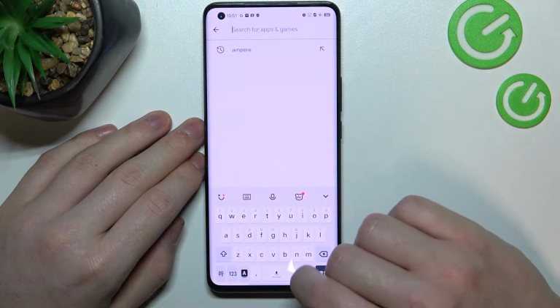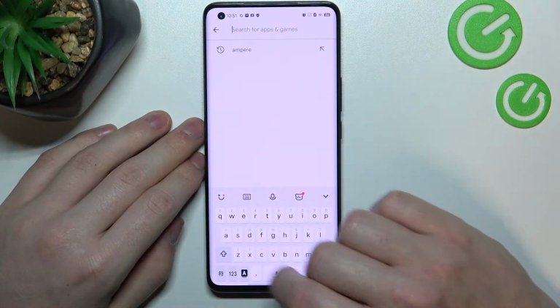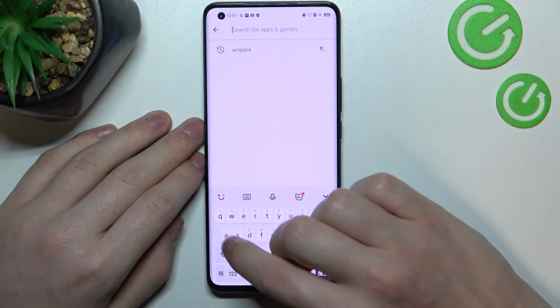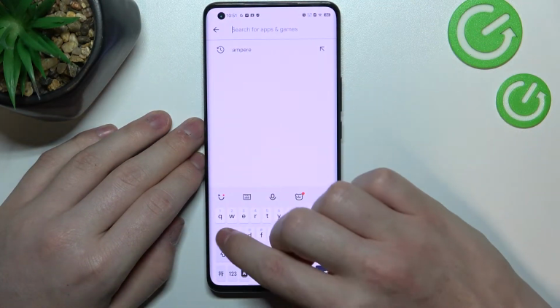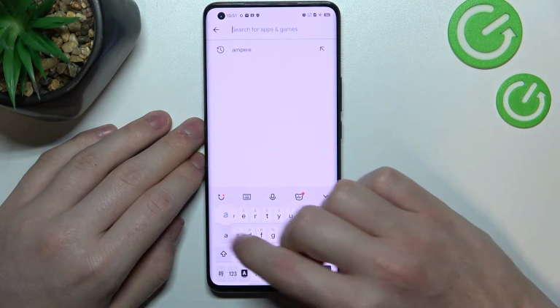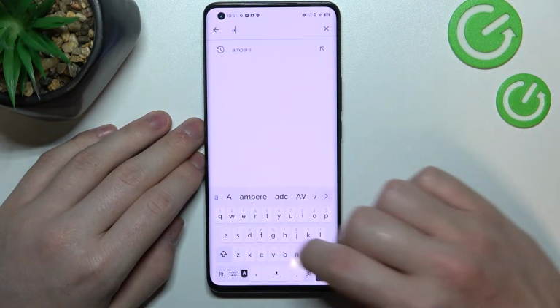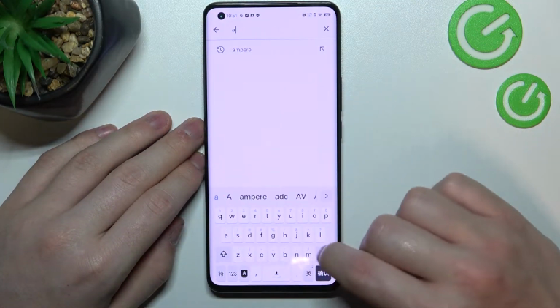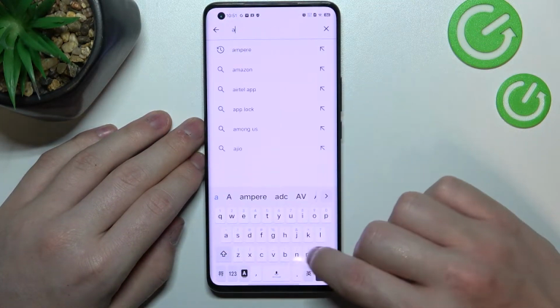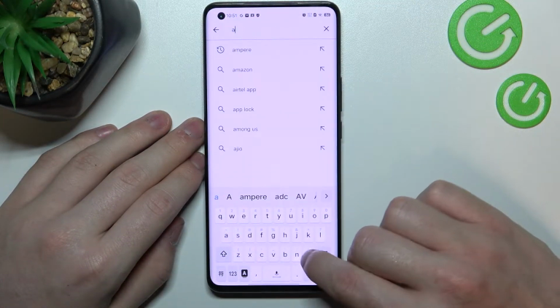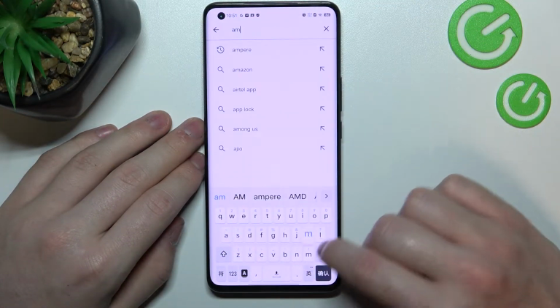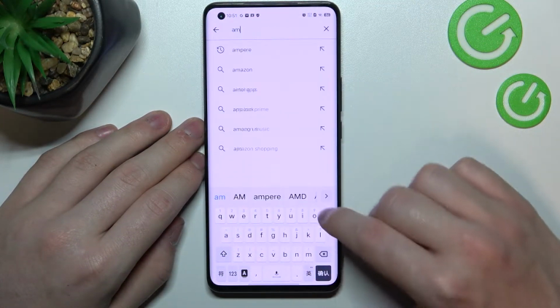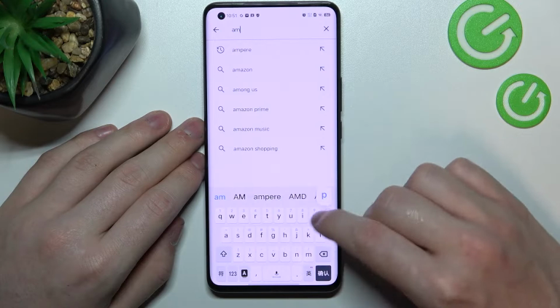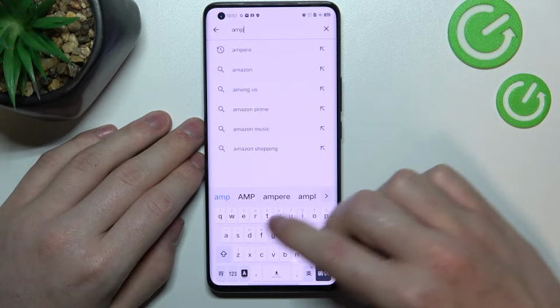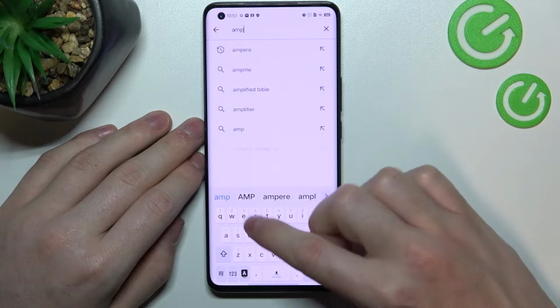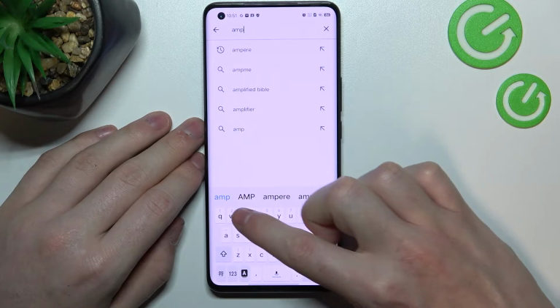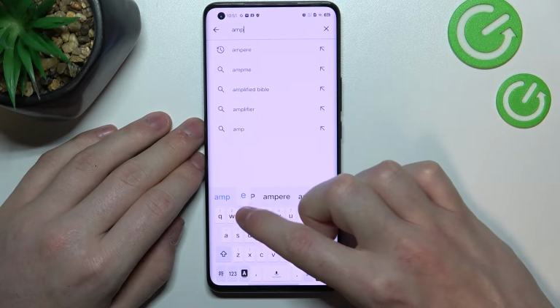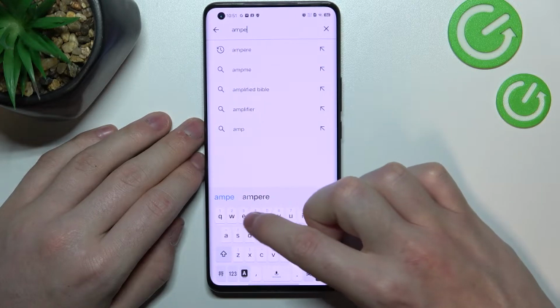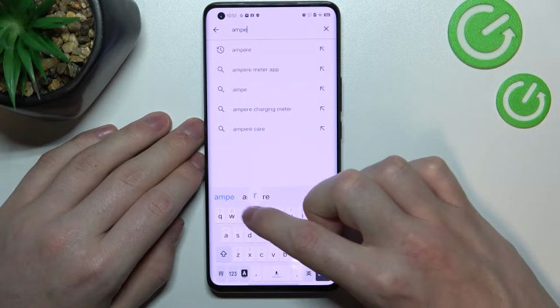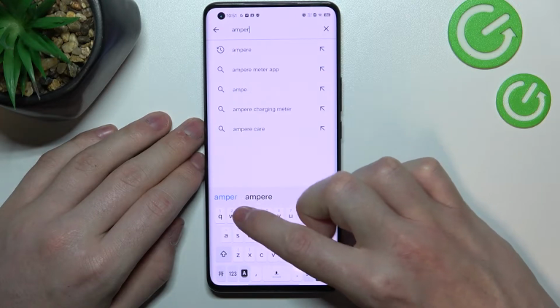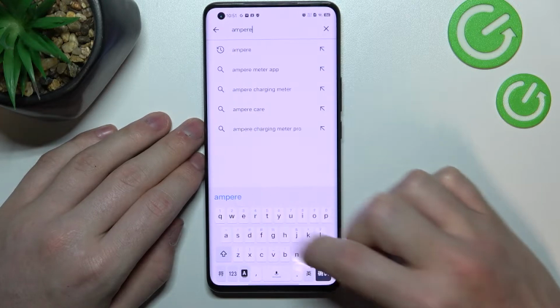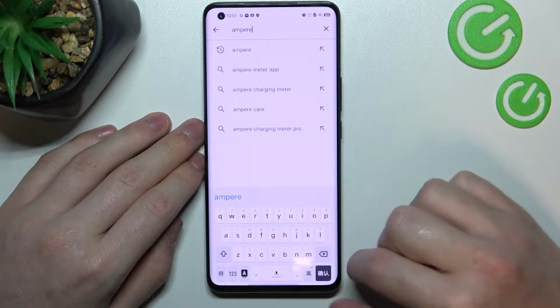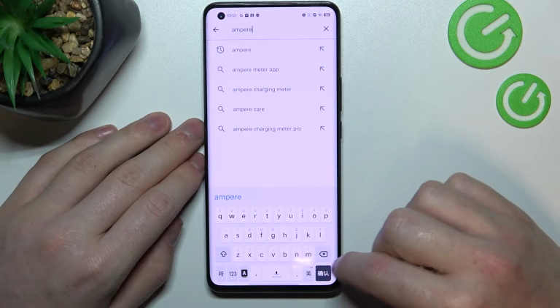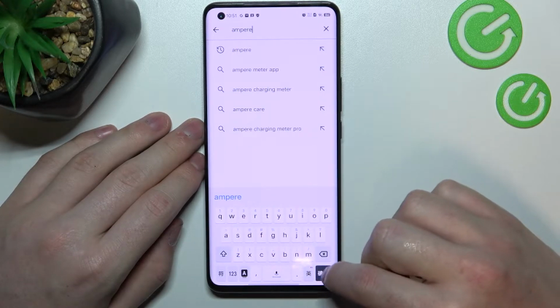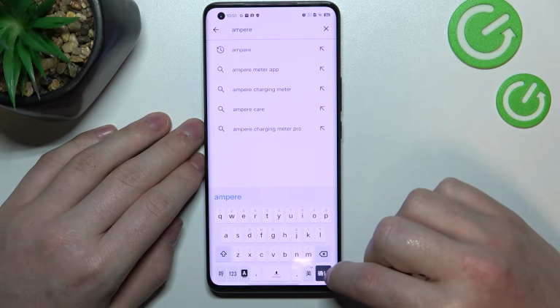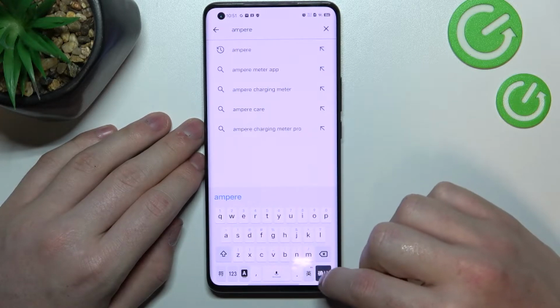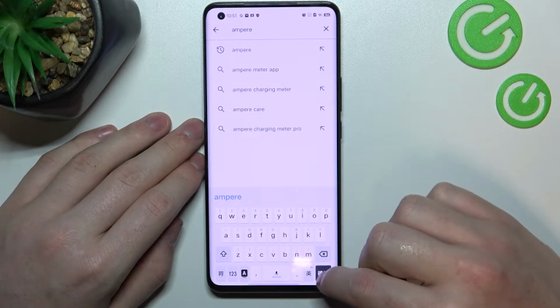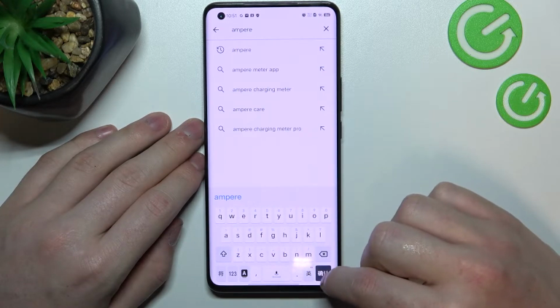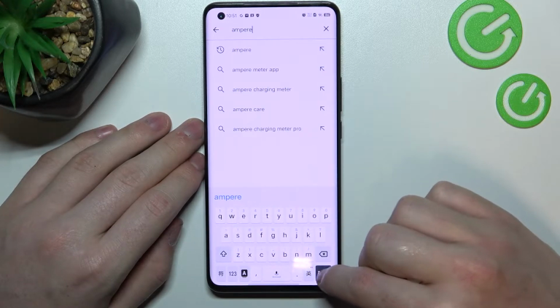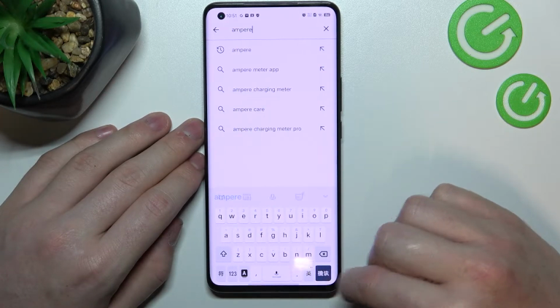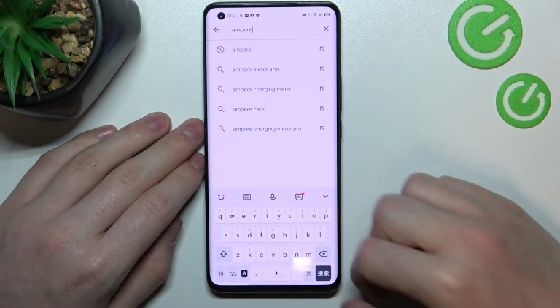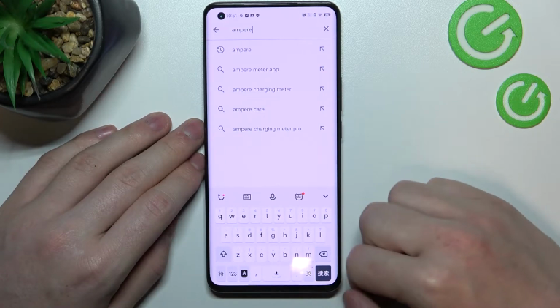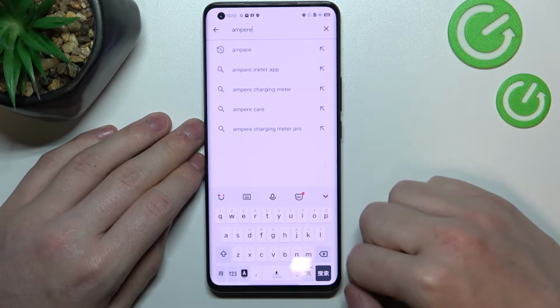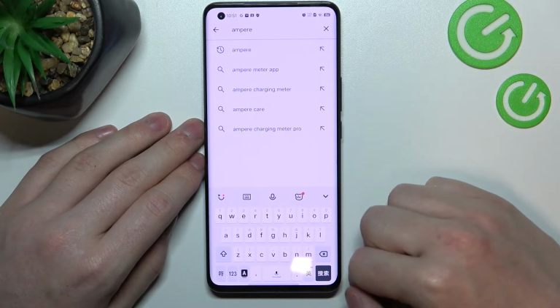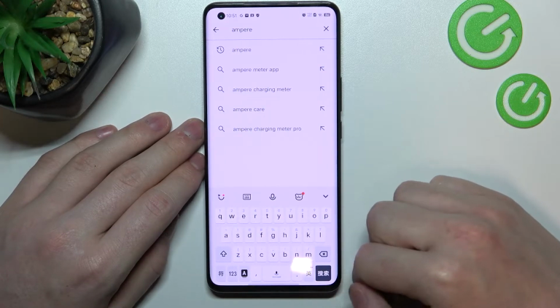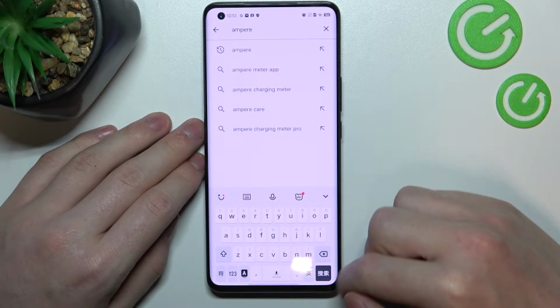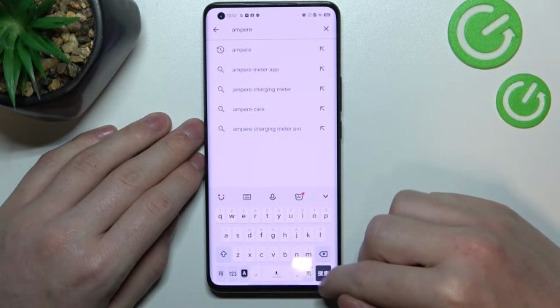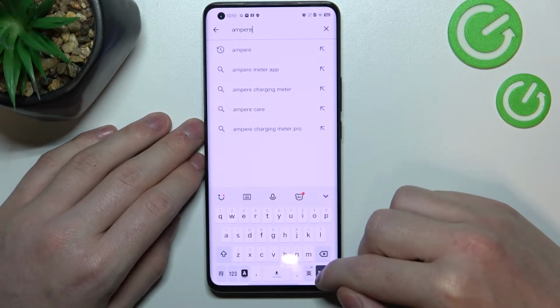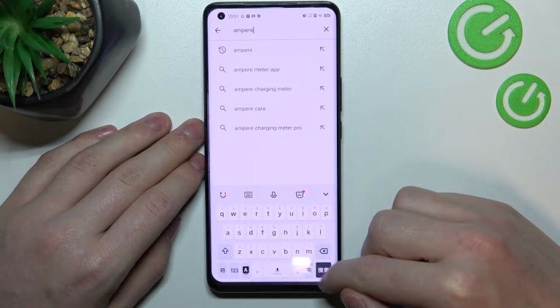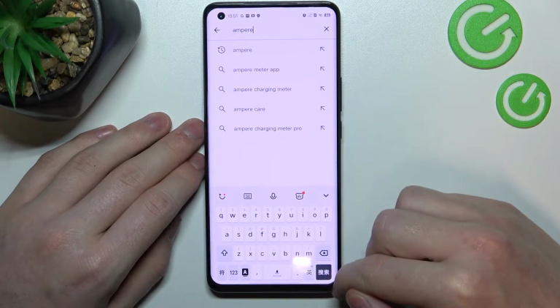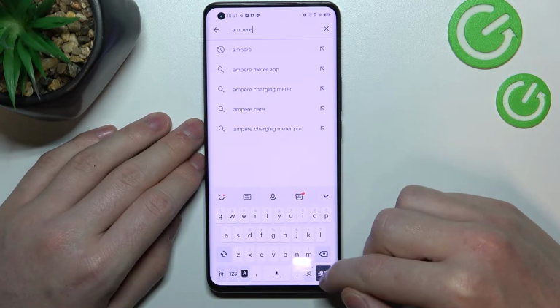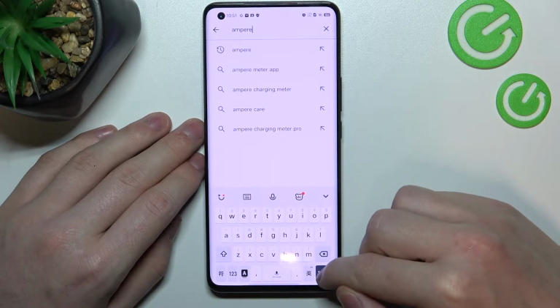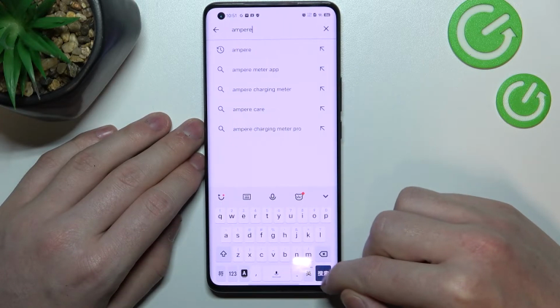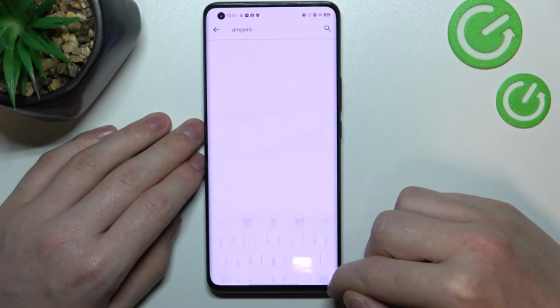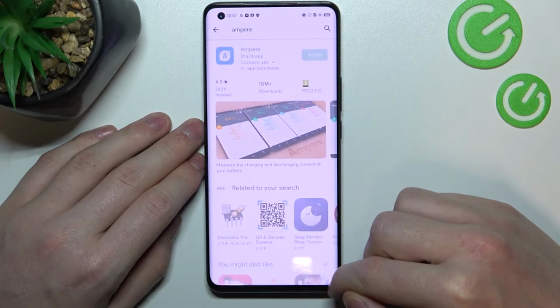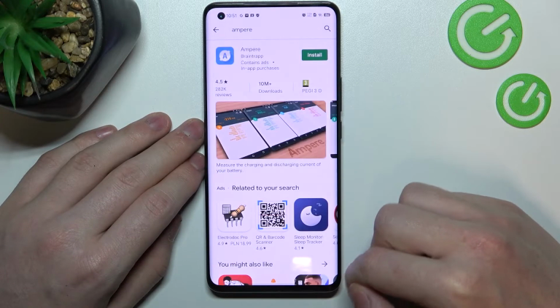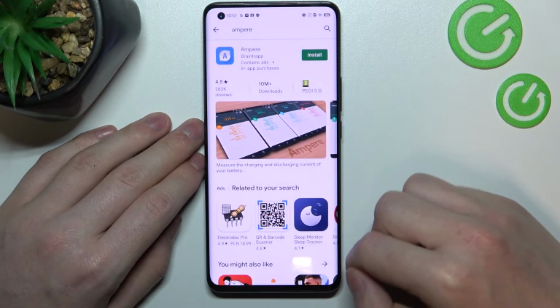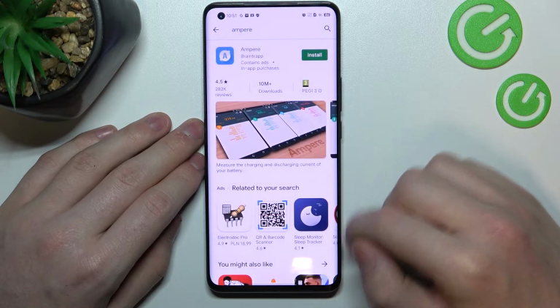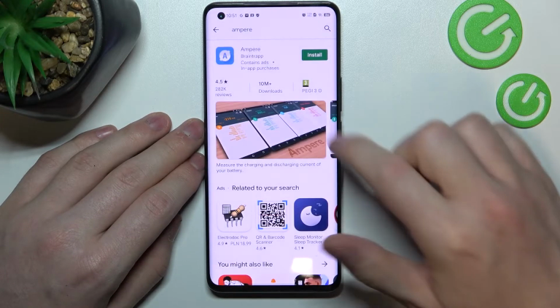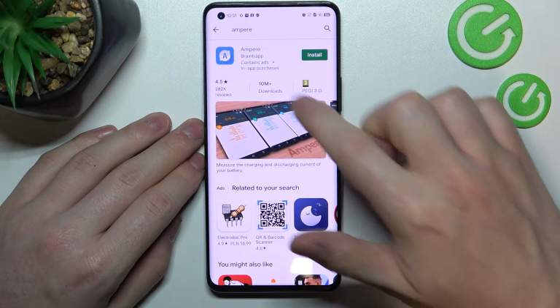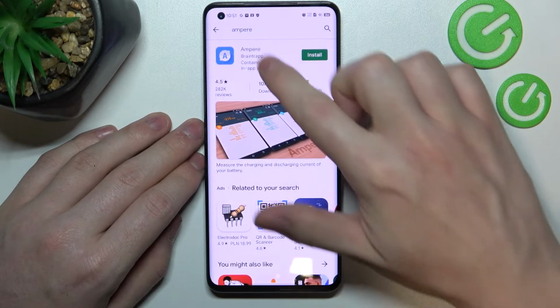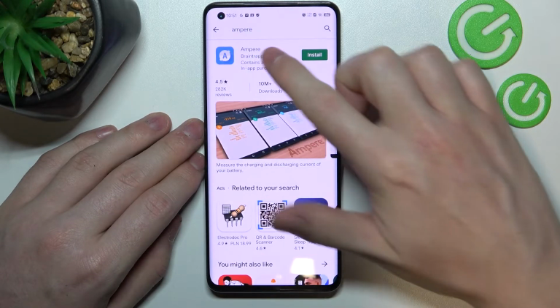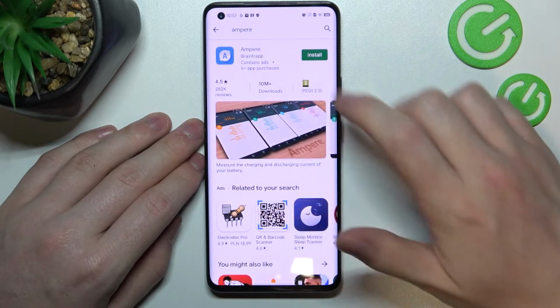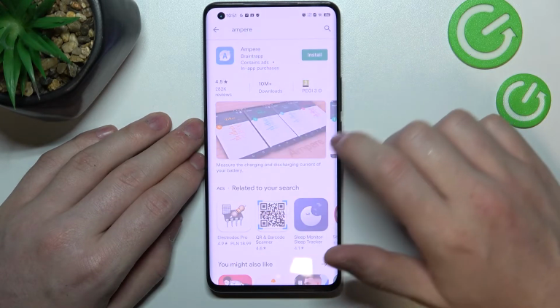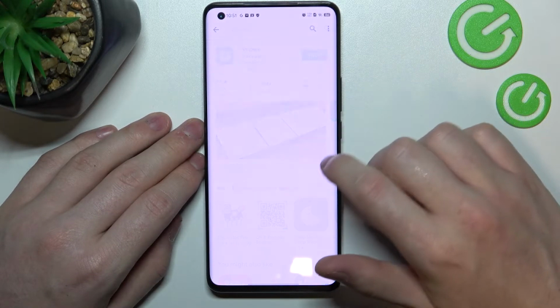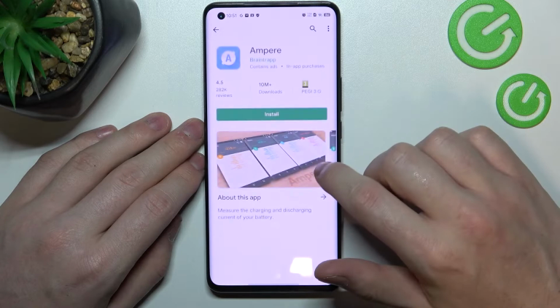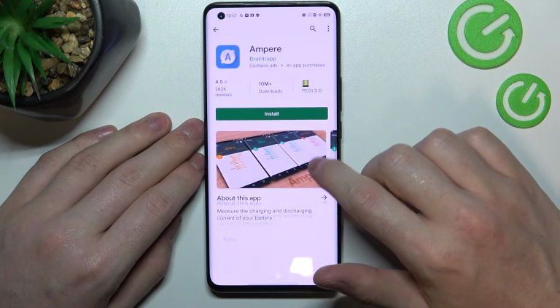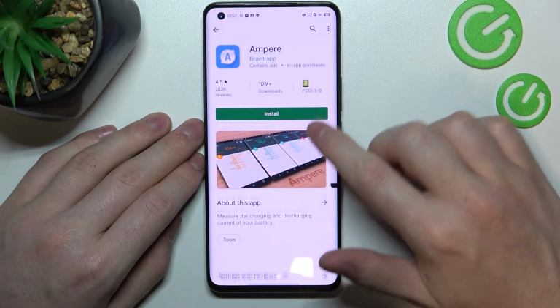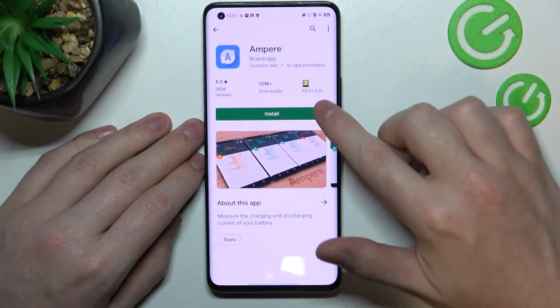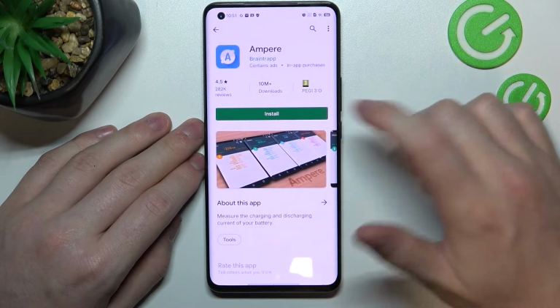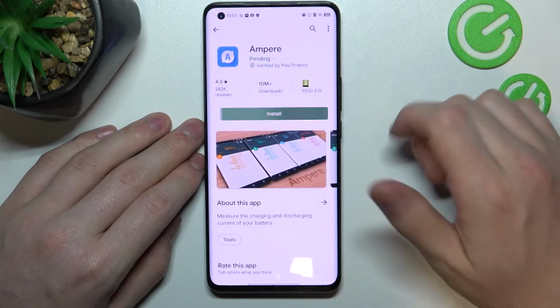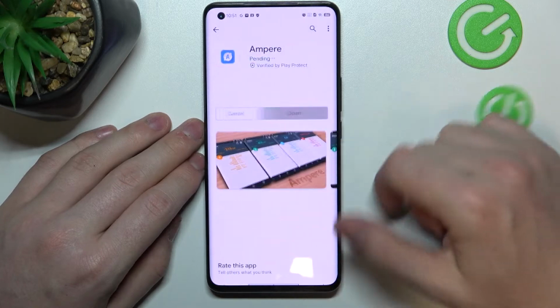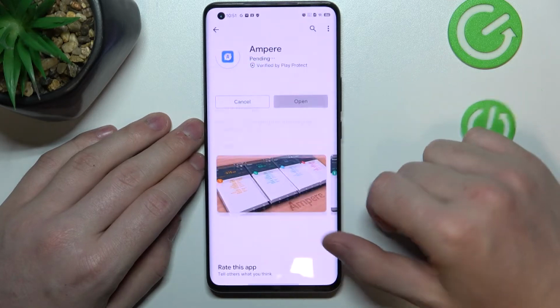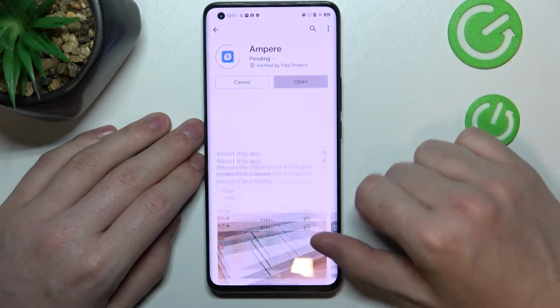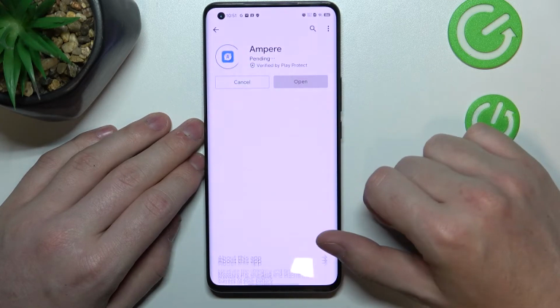Enter 'Ampere' like this, hit the search button, select this app and install it.